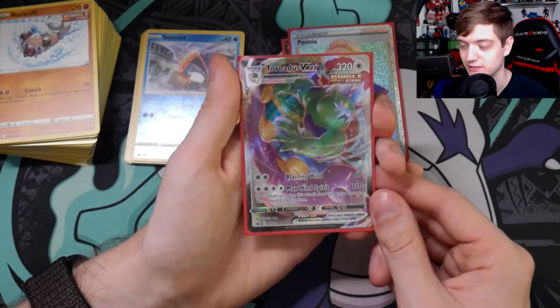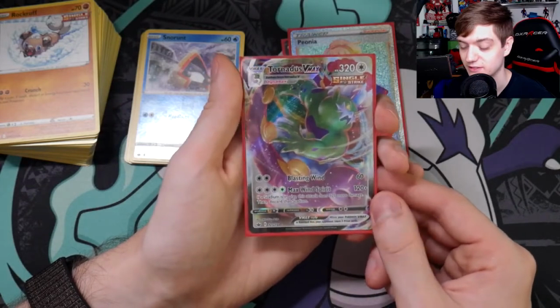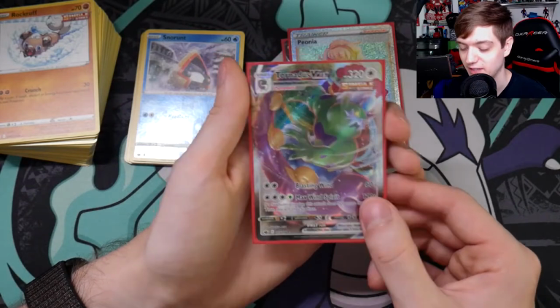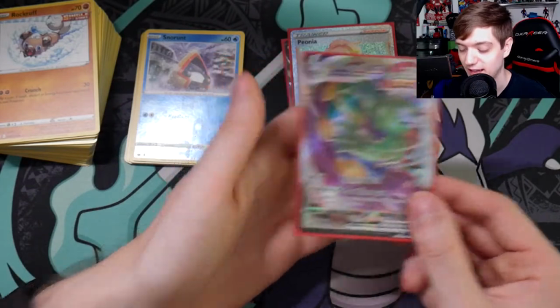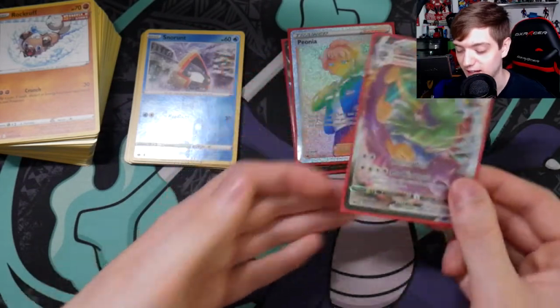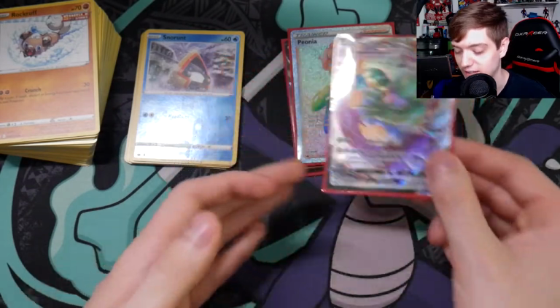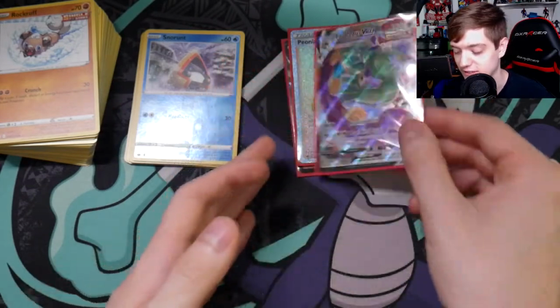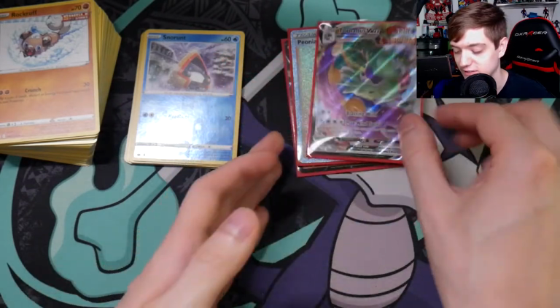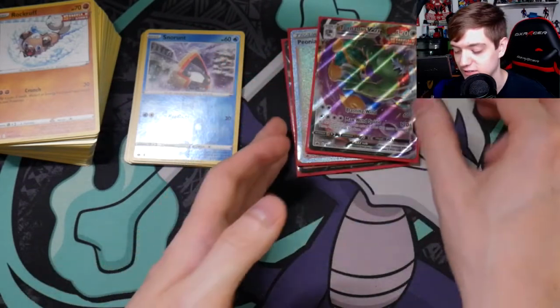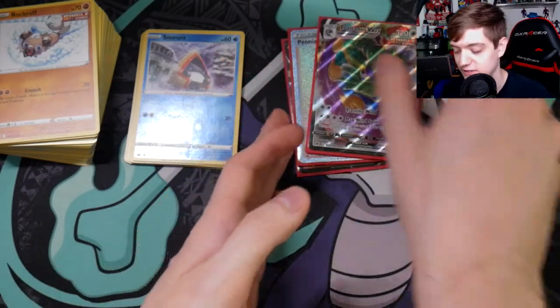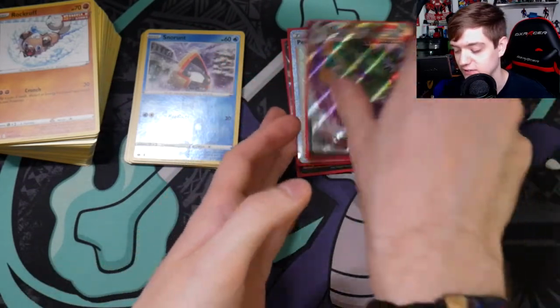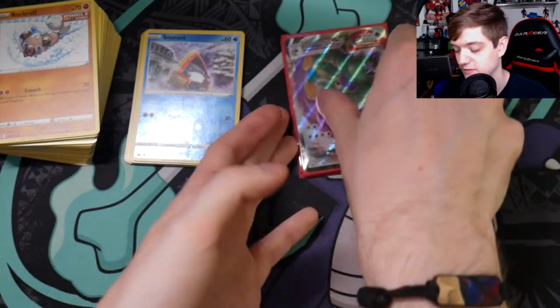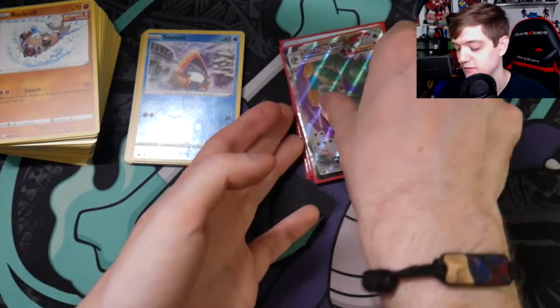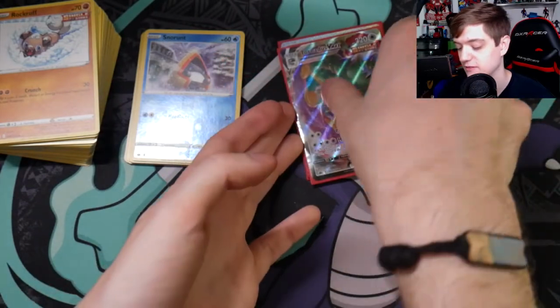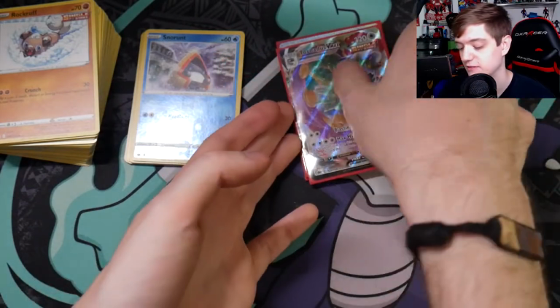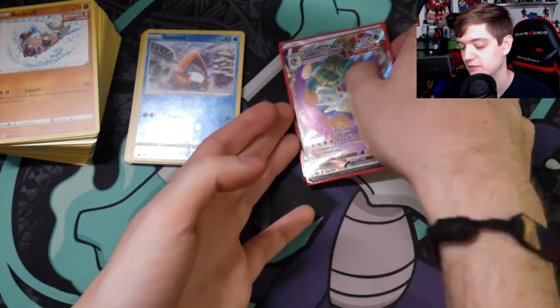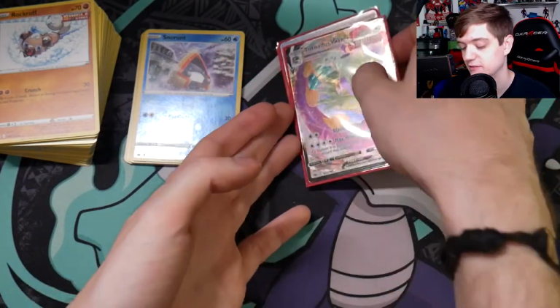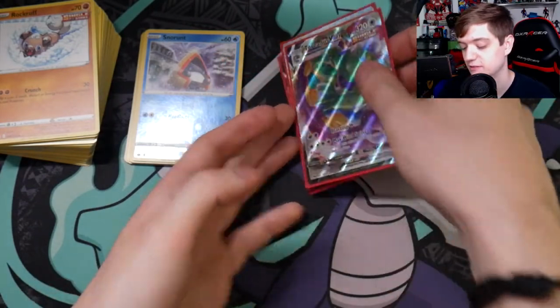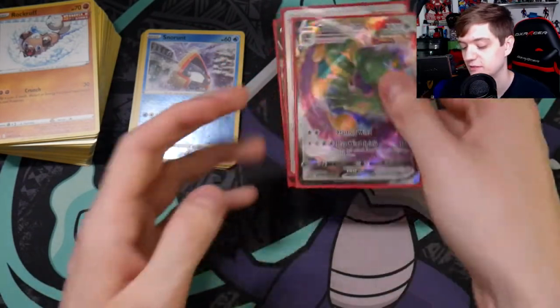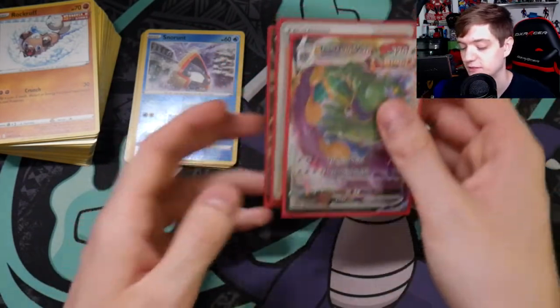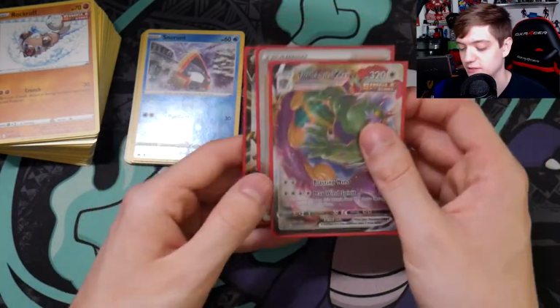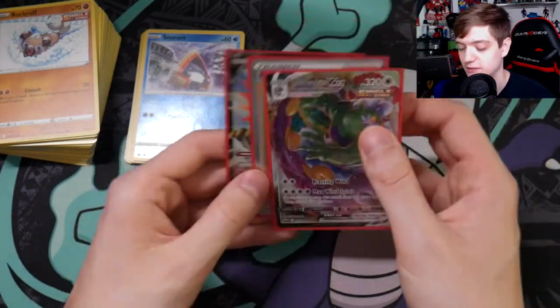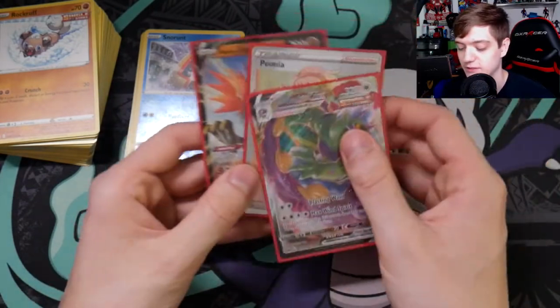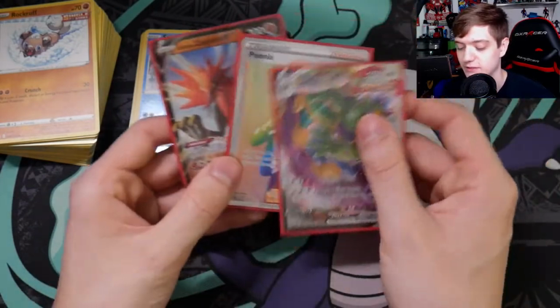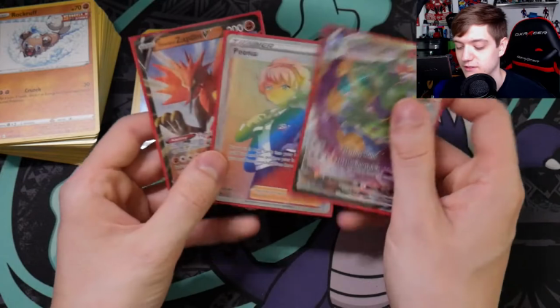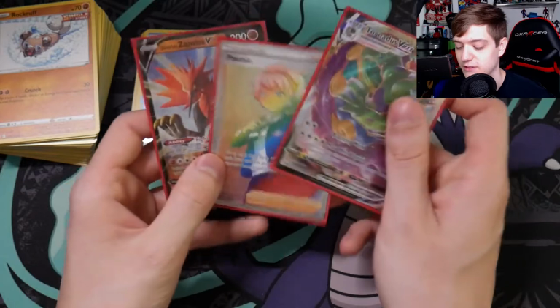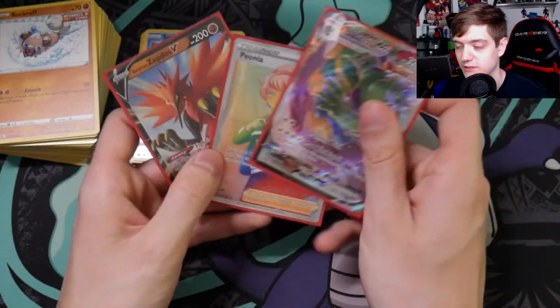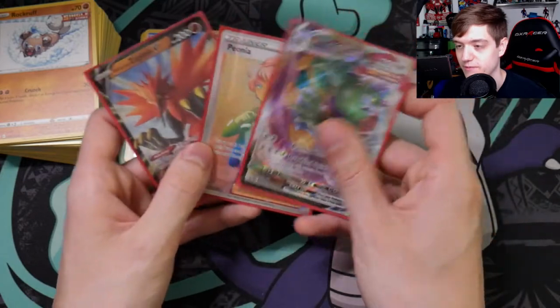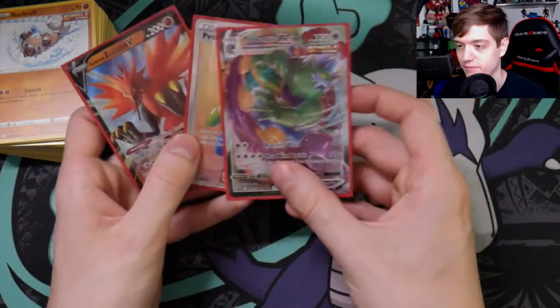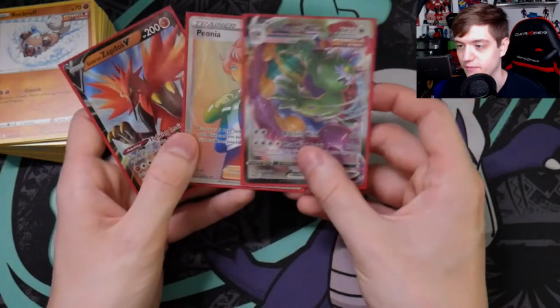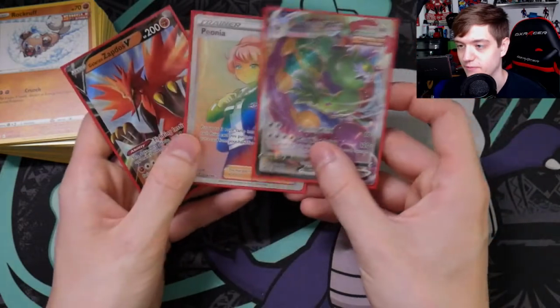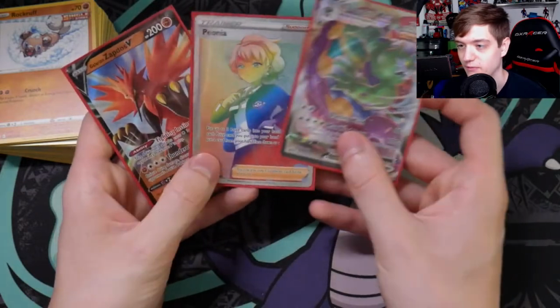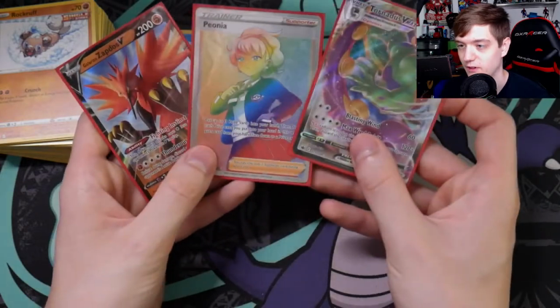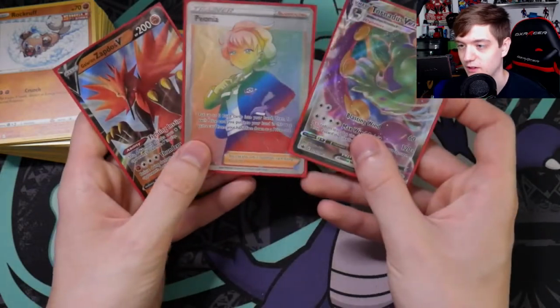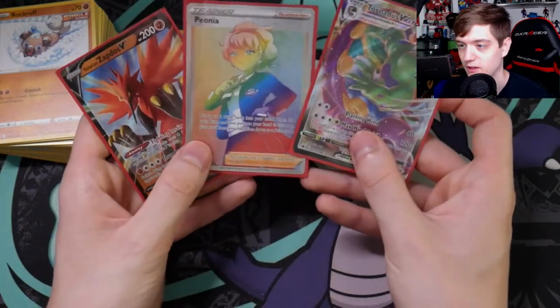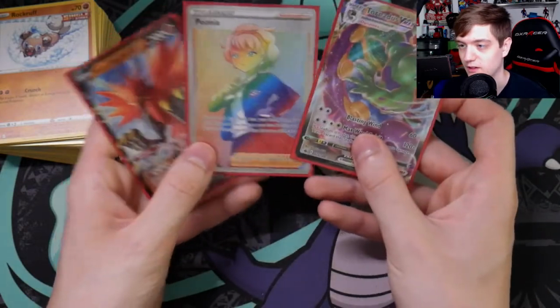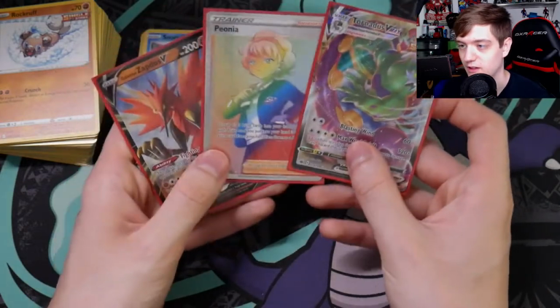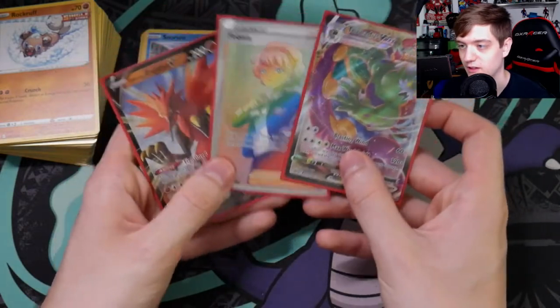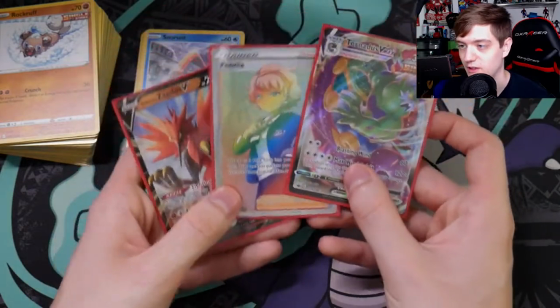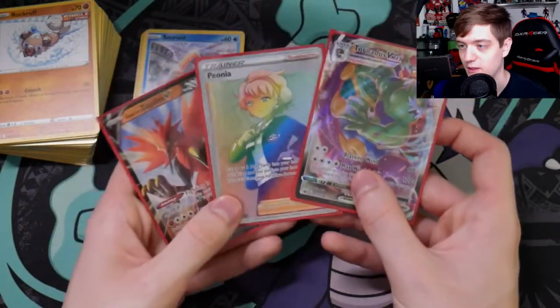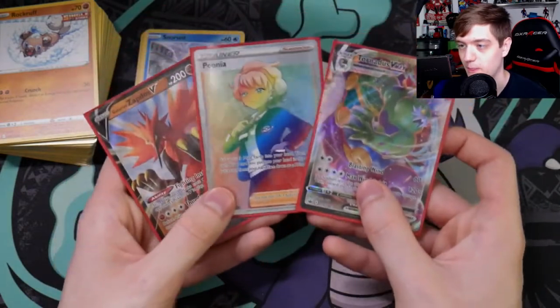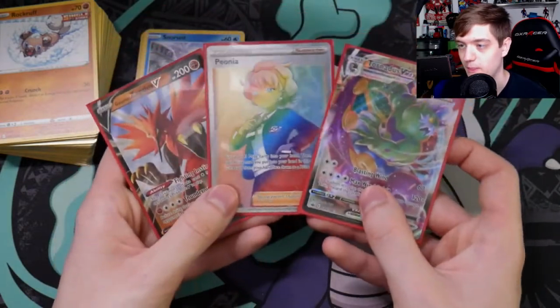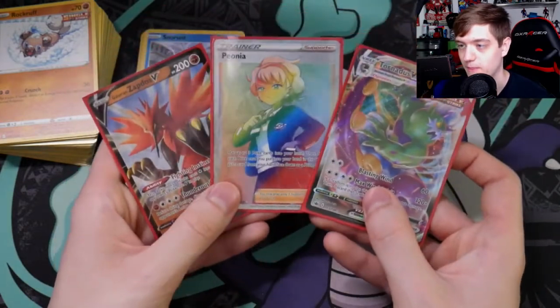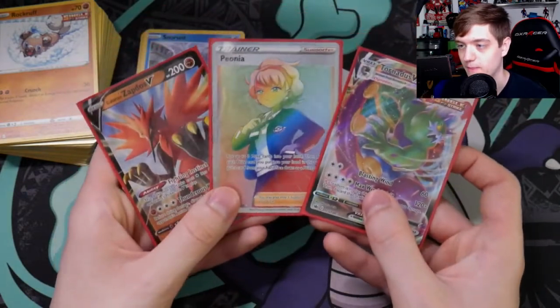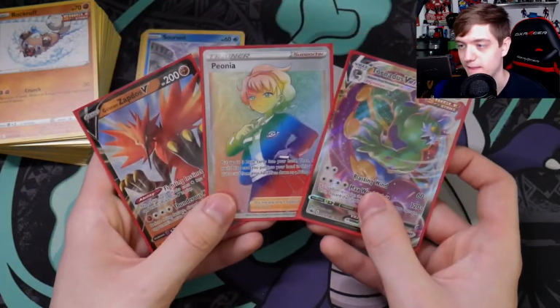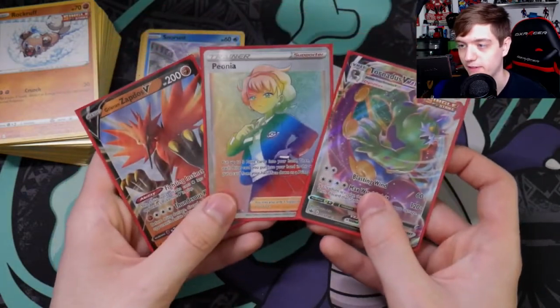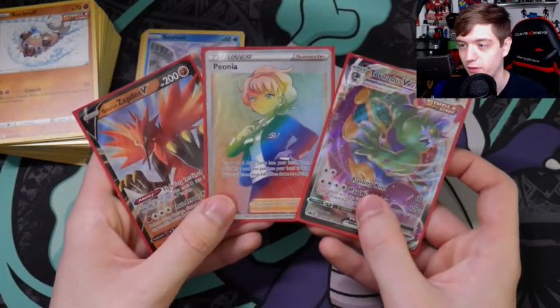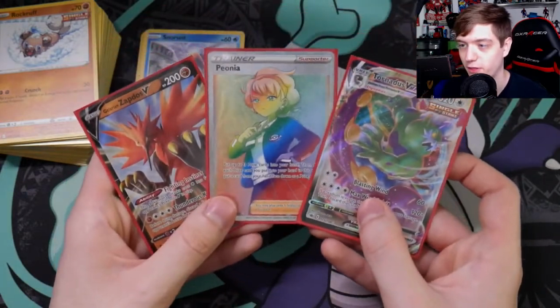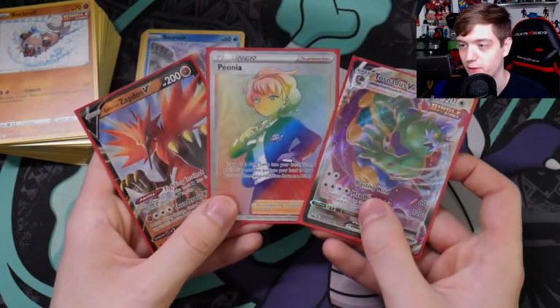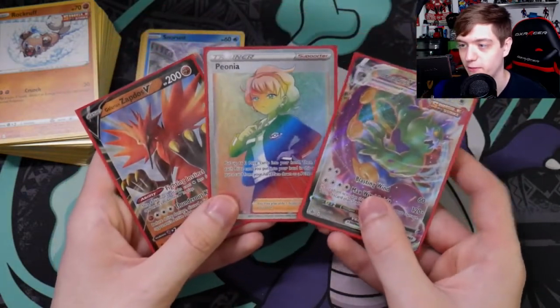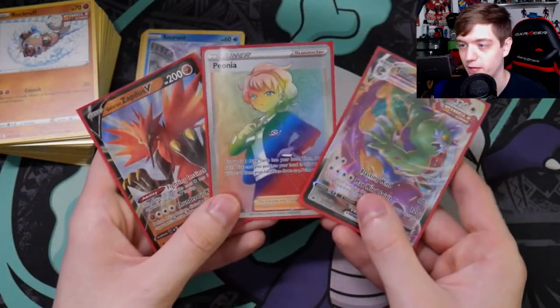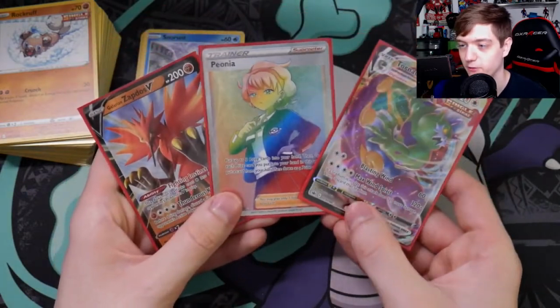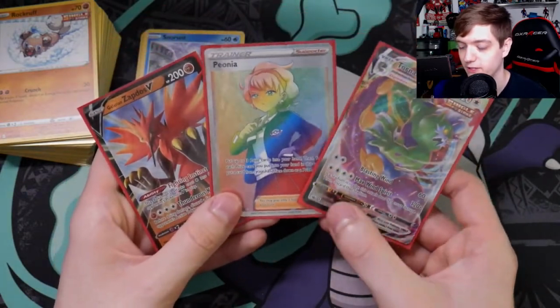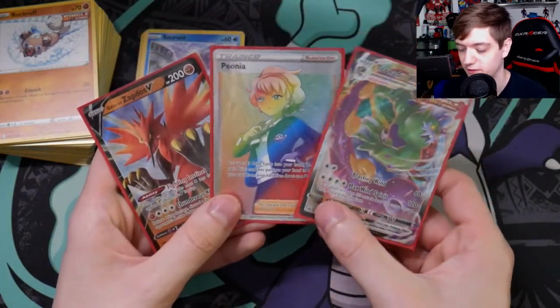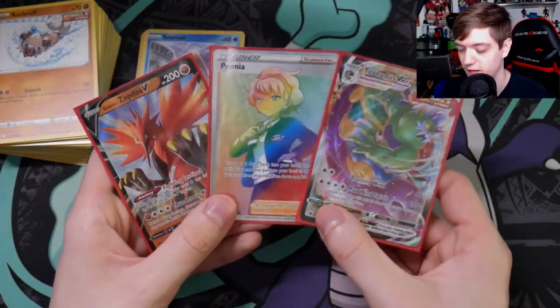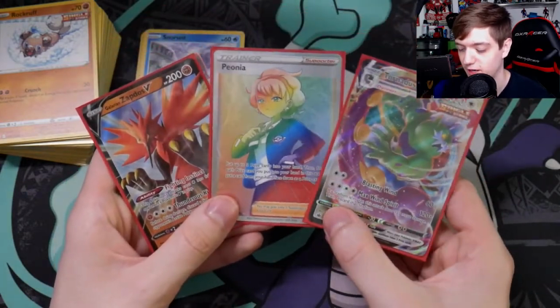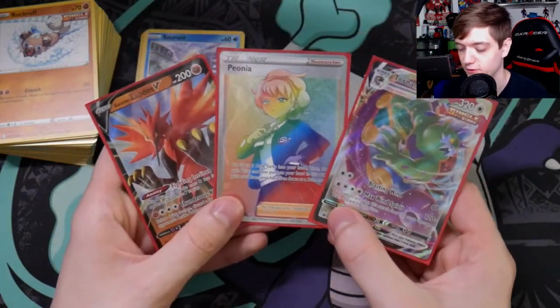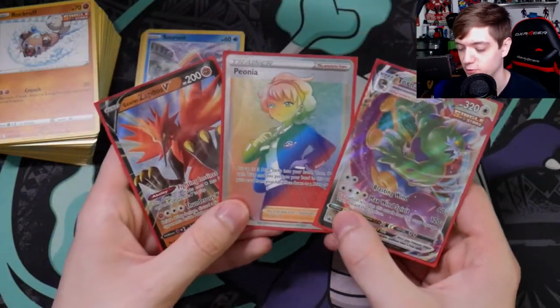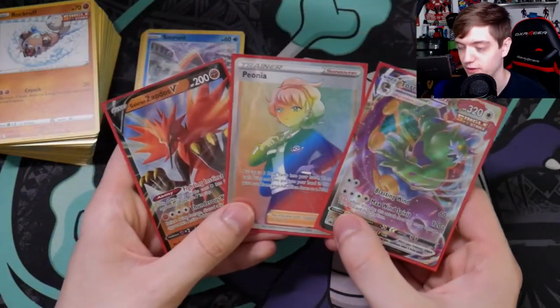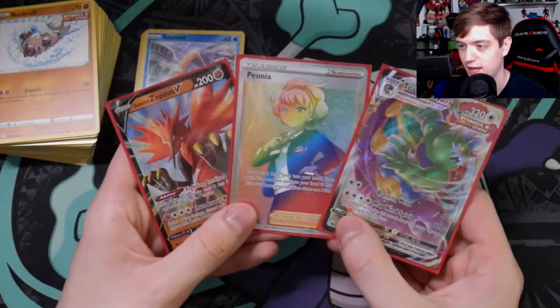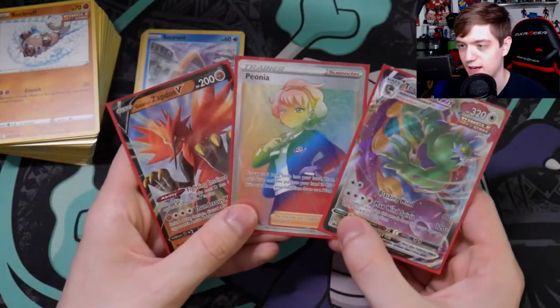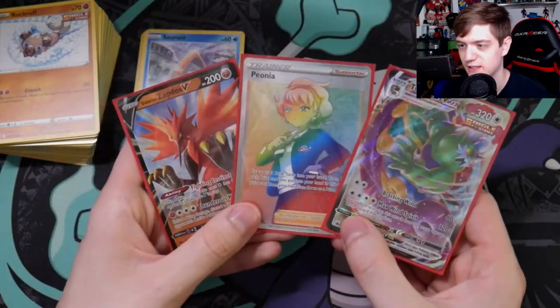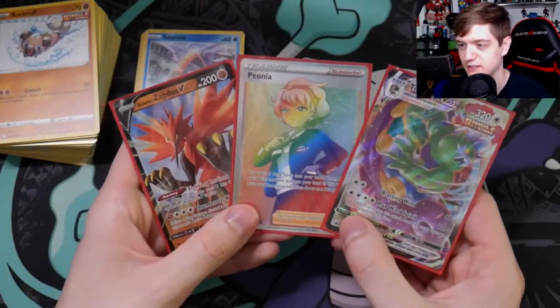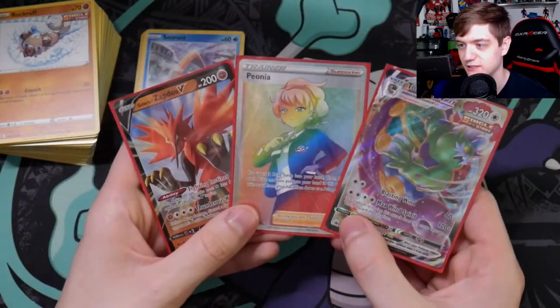And then we got three good pulls: the Galarian Zapdos V, a rainbow rare Peonia, and a Tornadoes VMAX. That's a thumbnail right there — that is definitely a thumbnail.